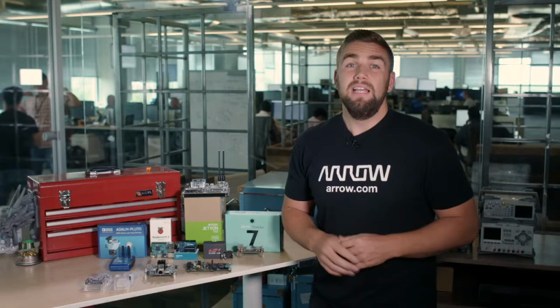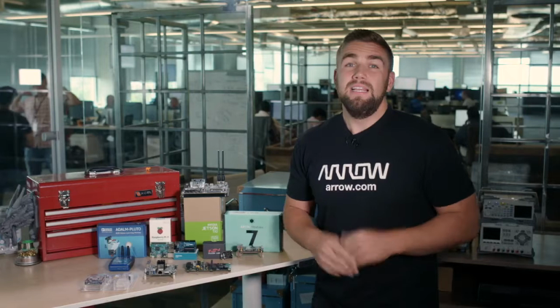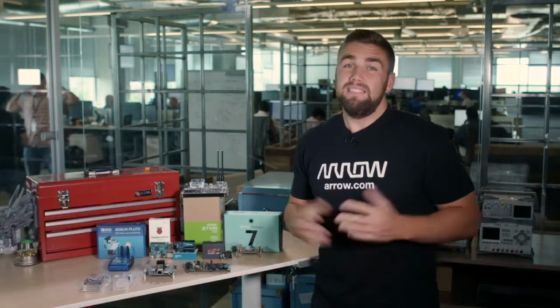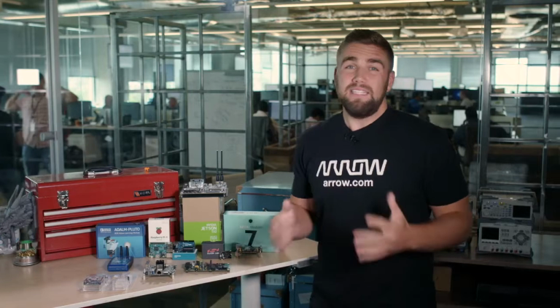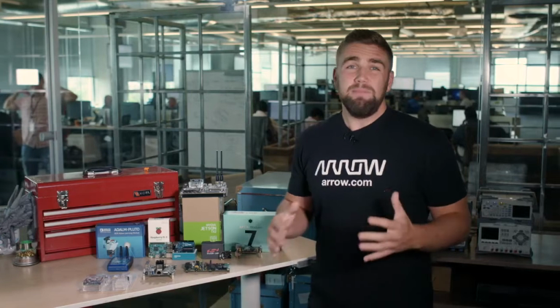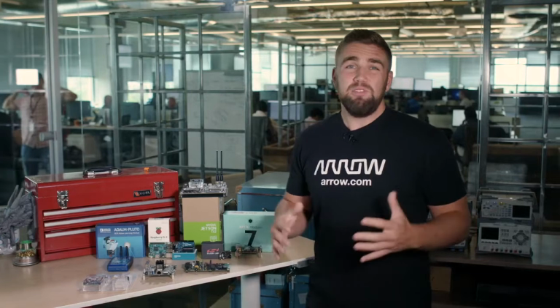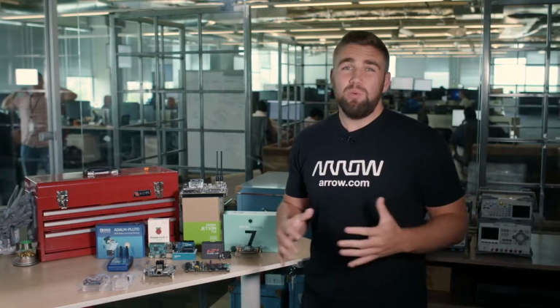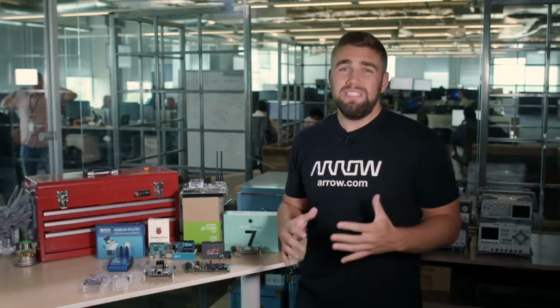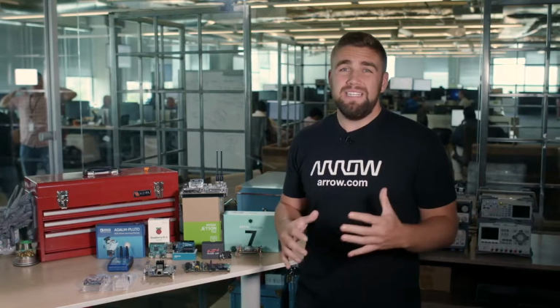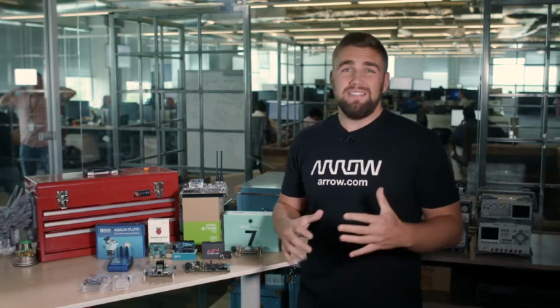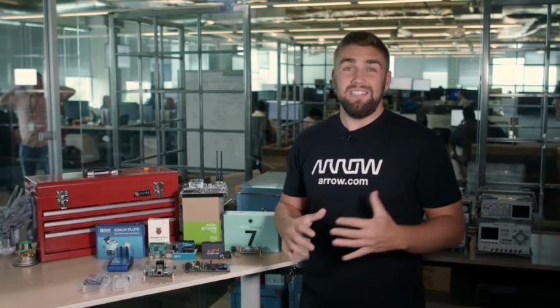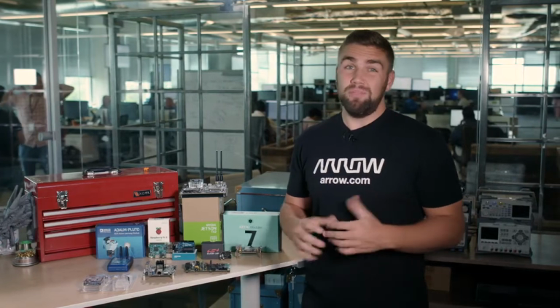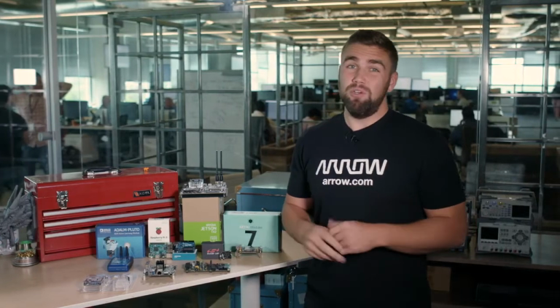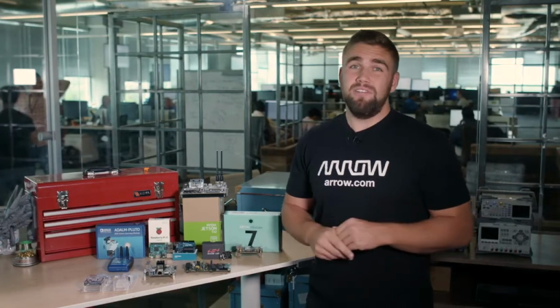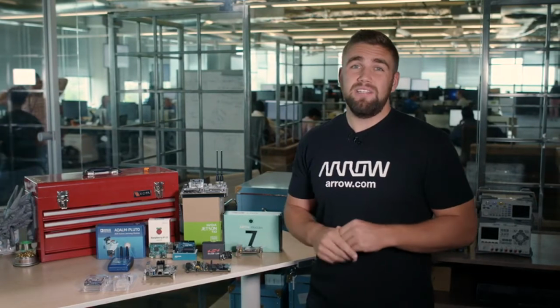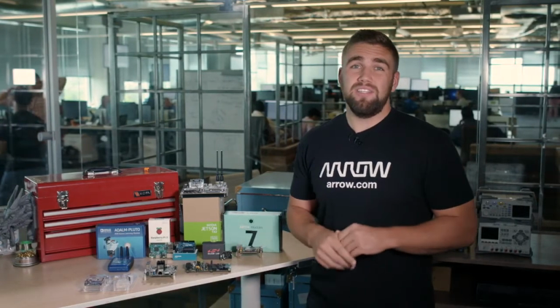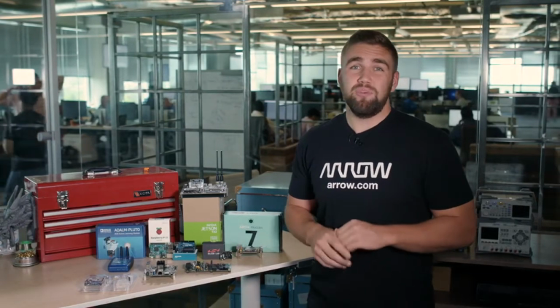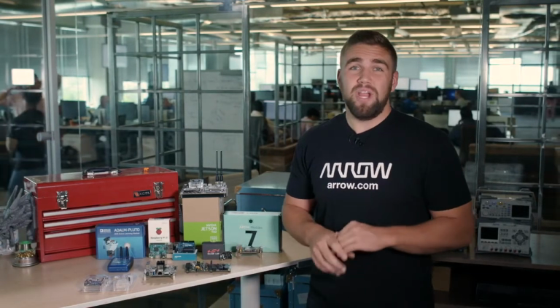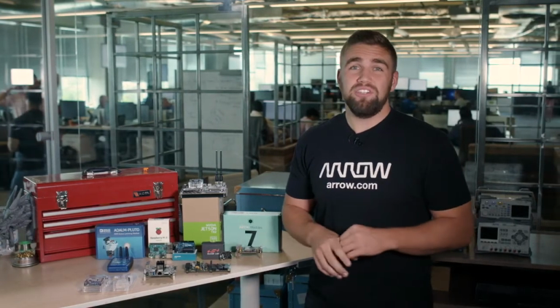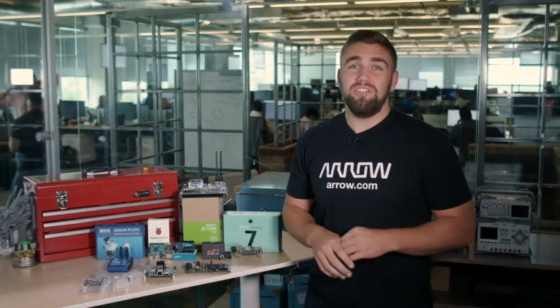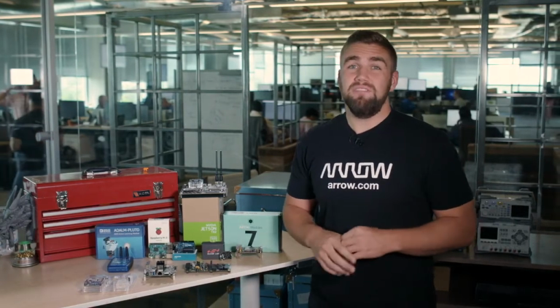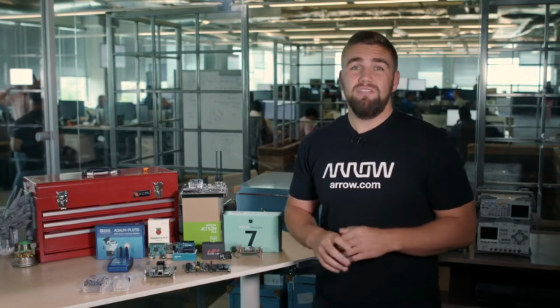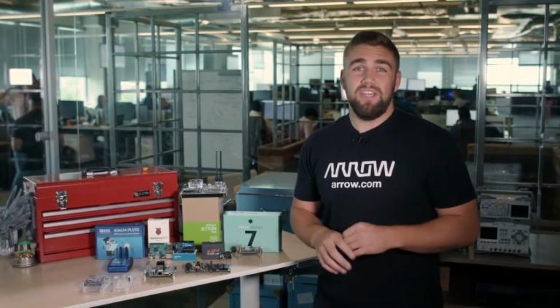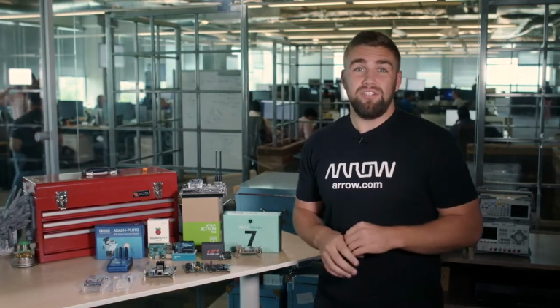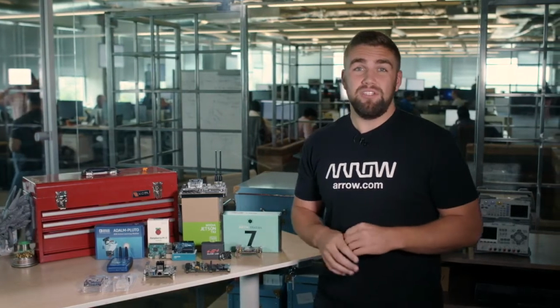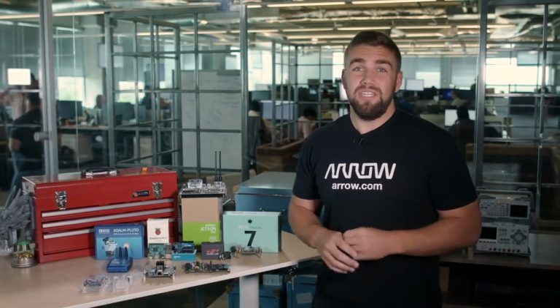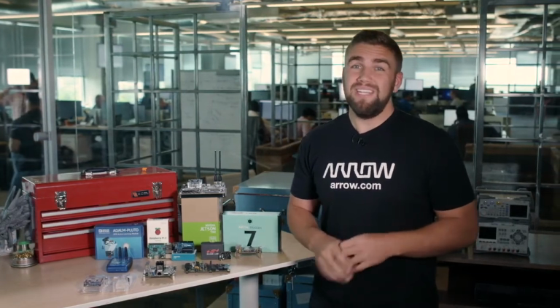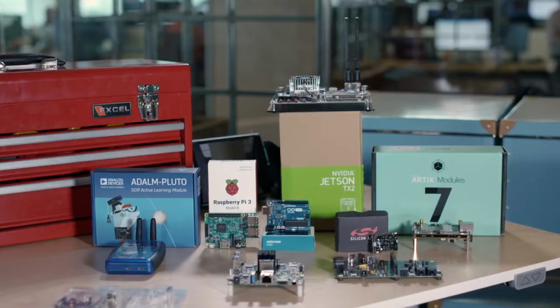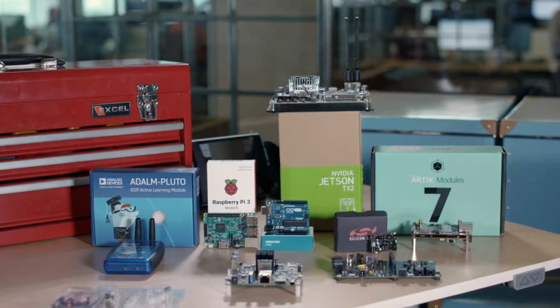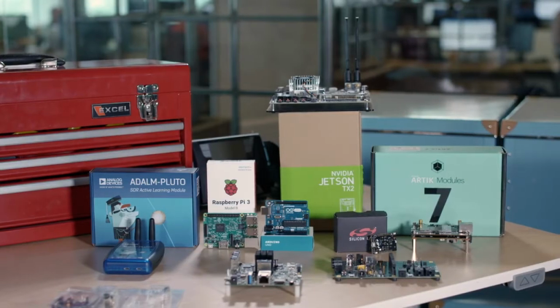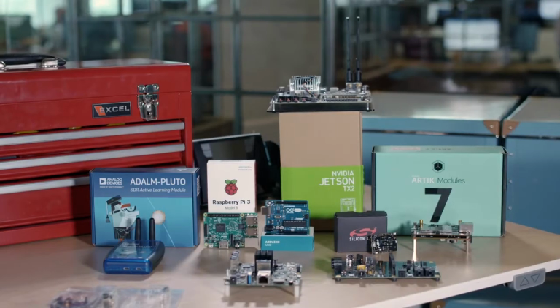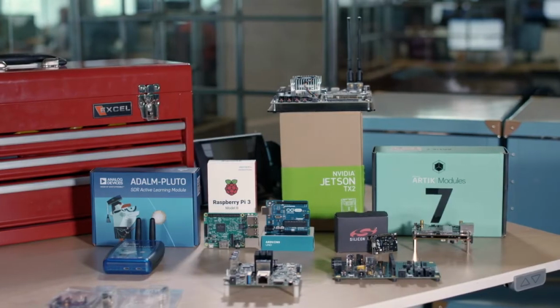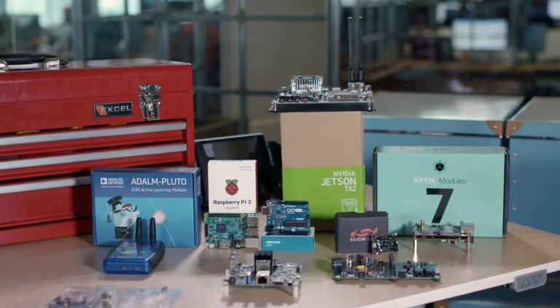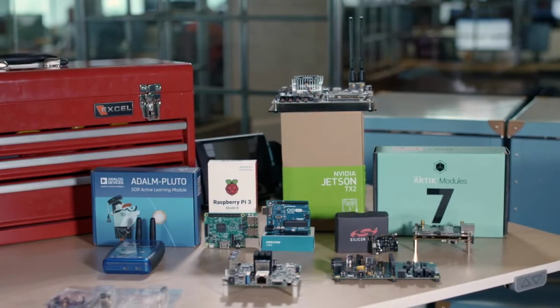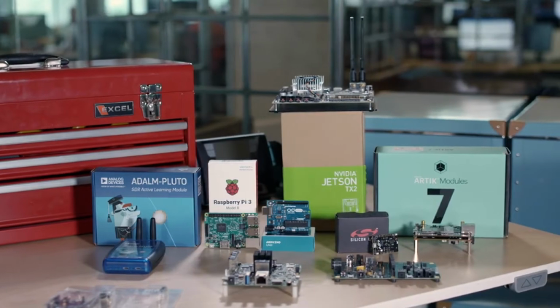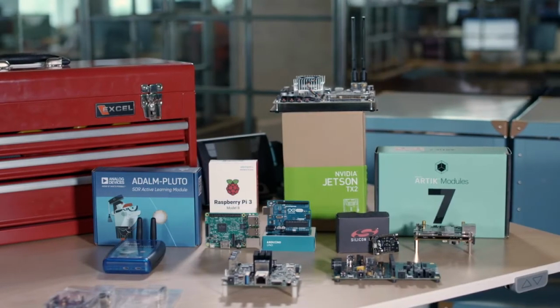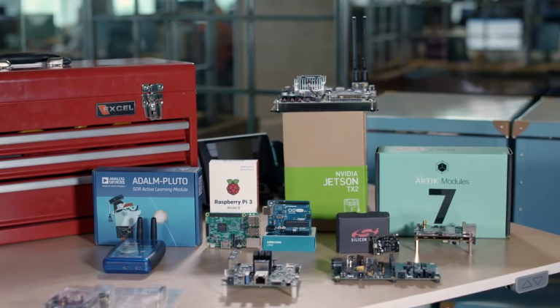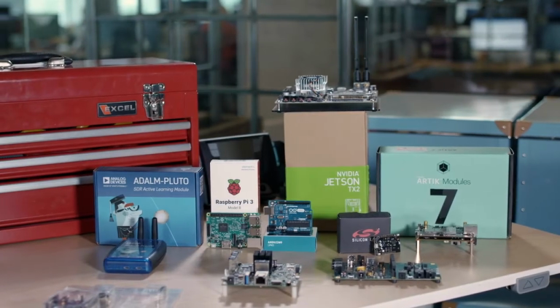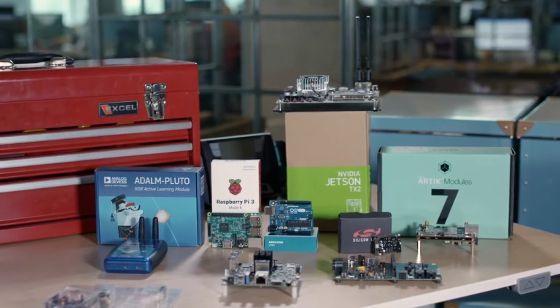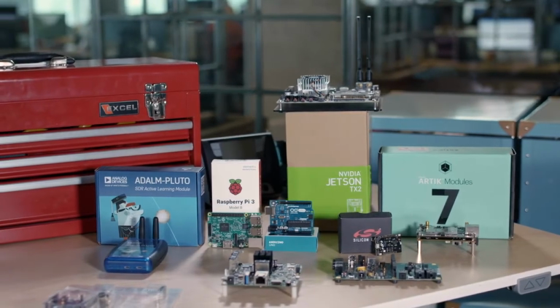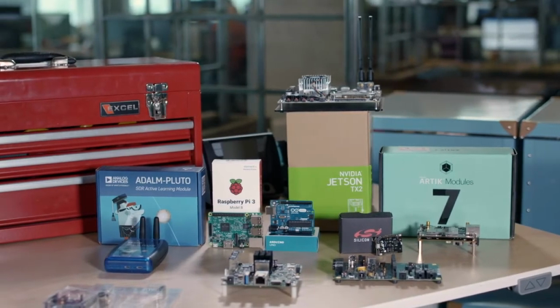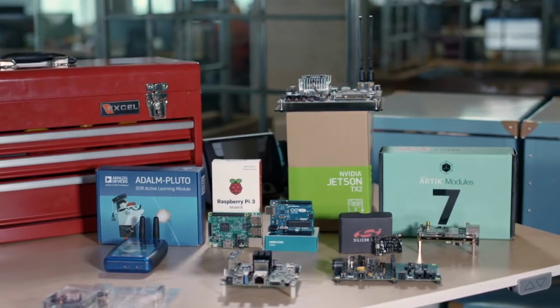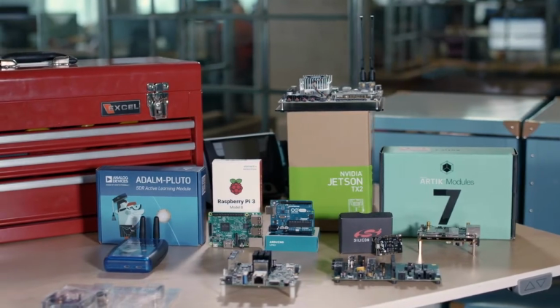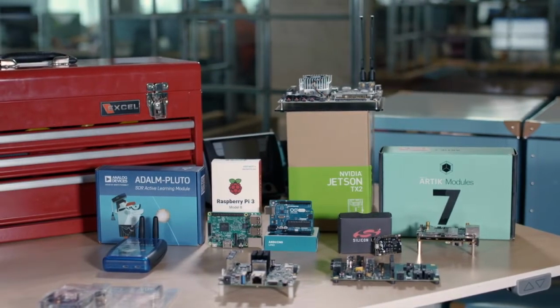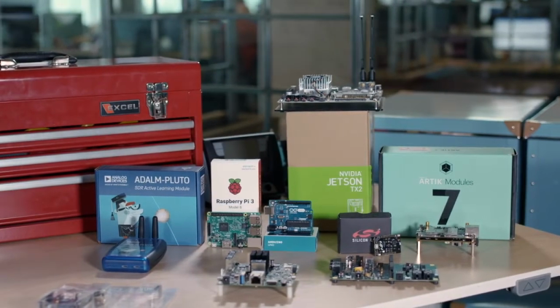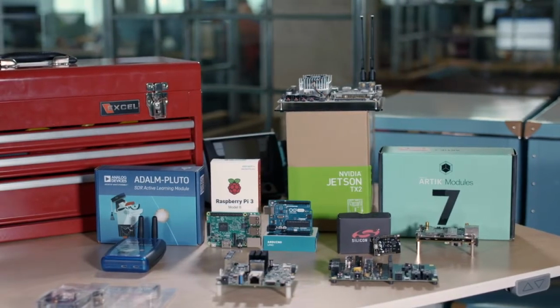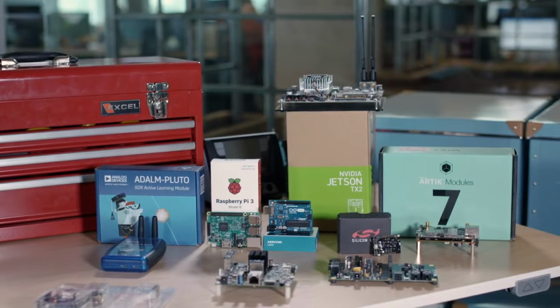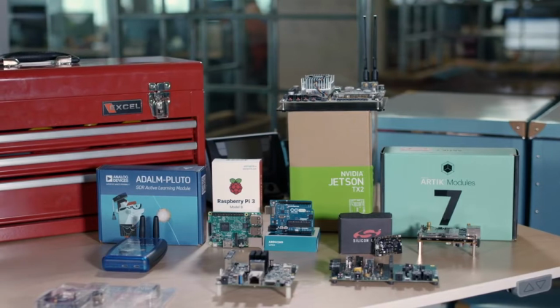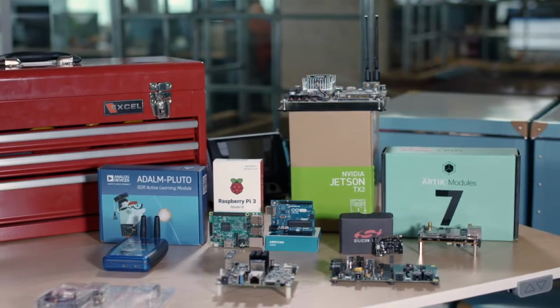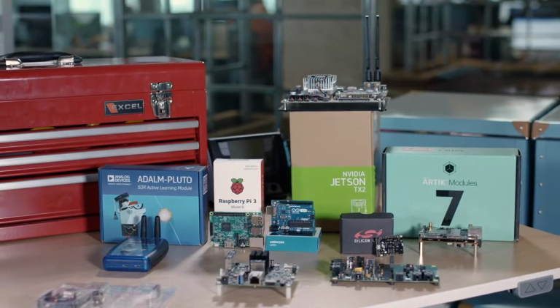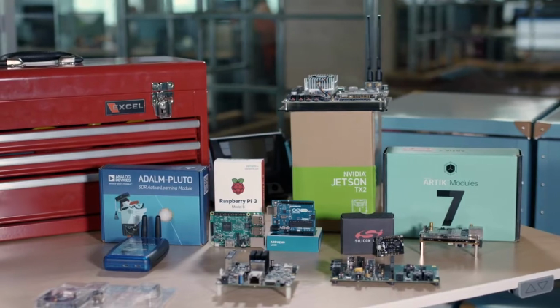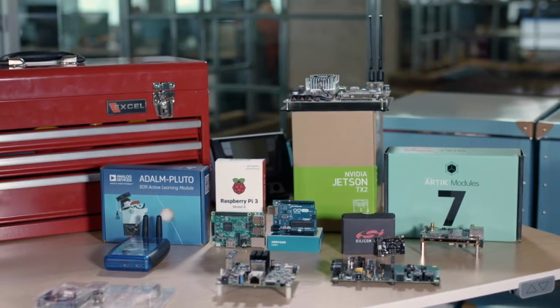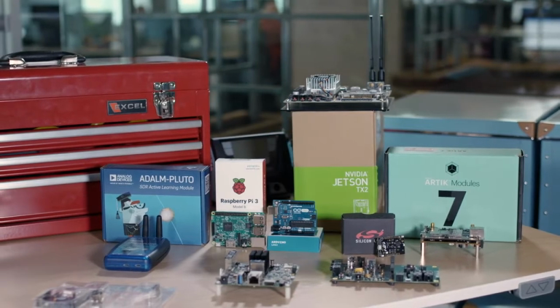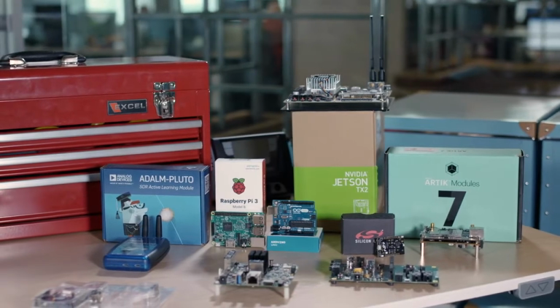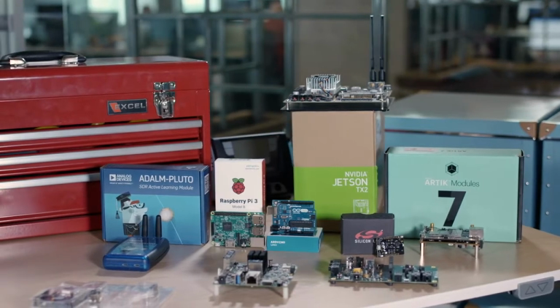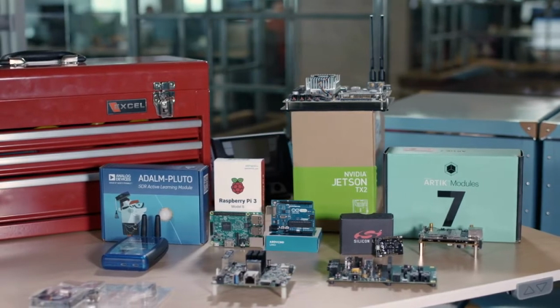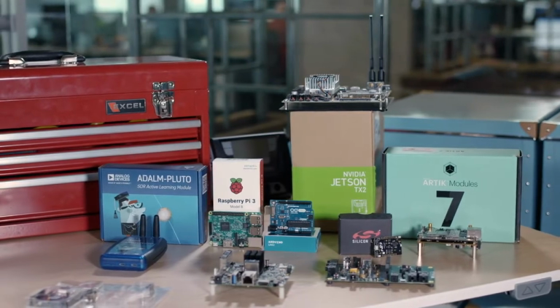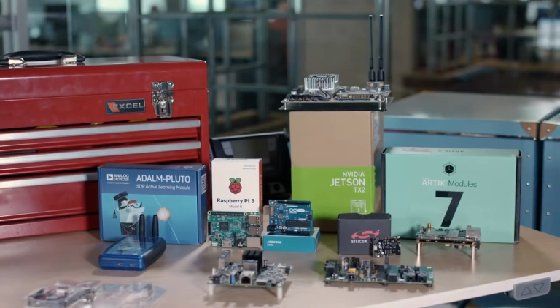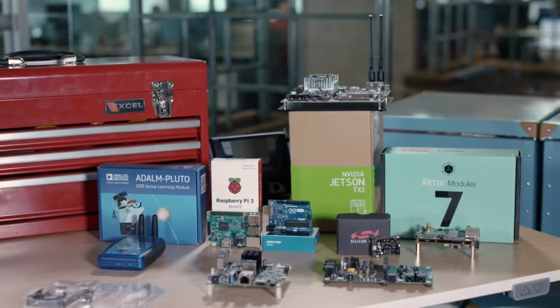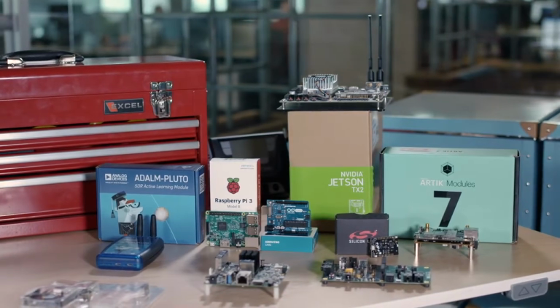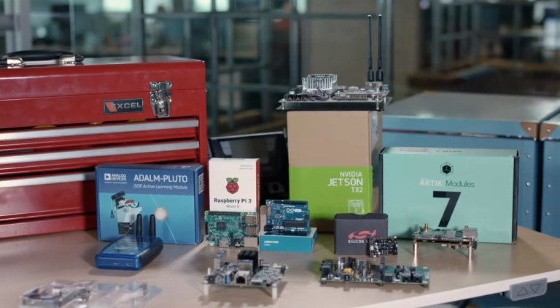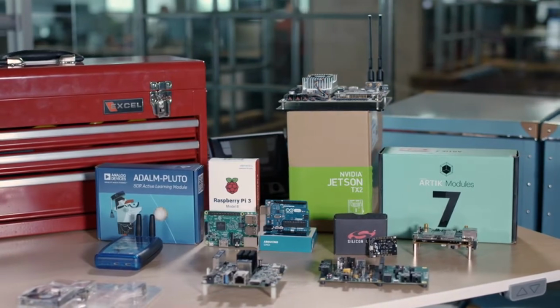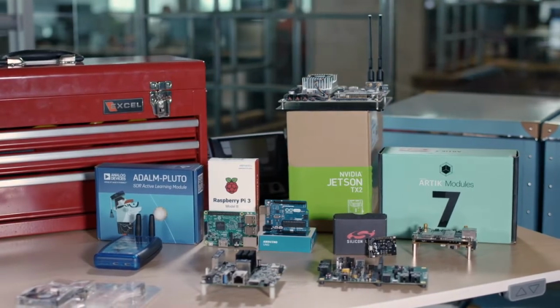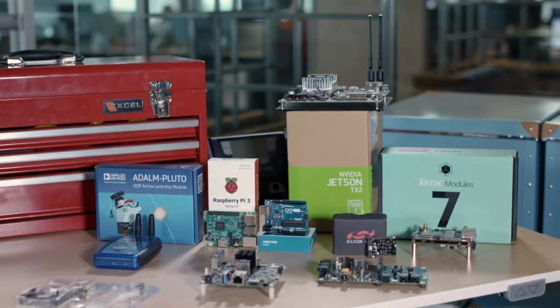To keep 2018 moving in the direction of innovation, here's our most recent list of our top development boards and kits on Arrow.com.